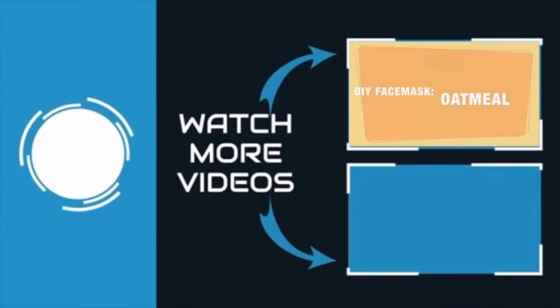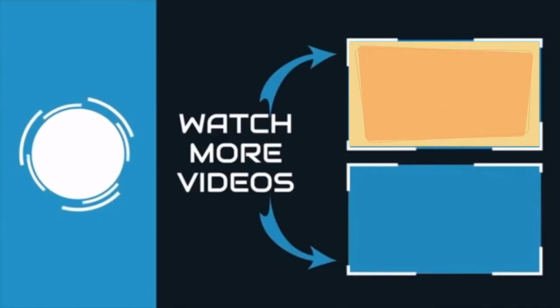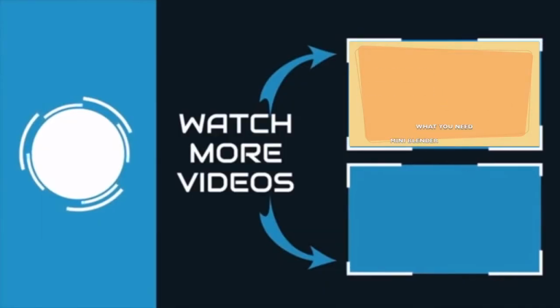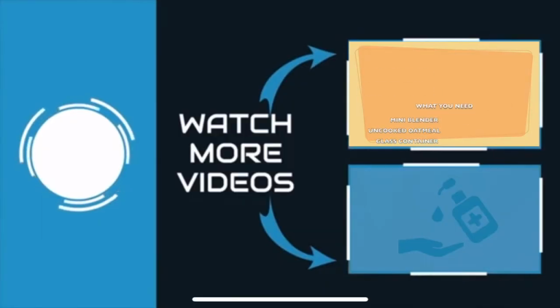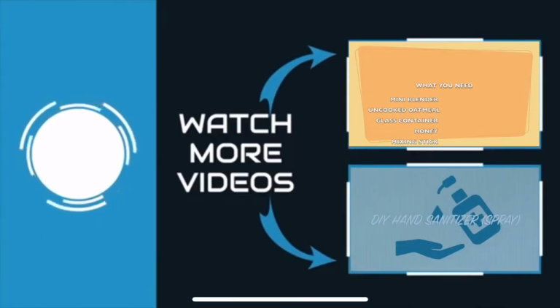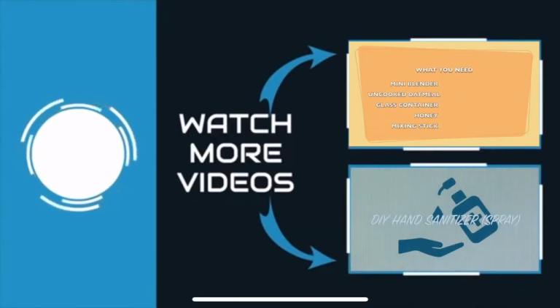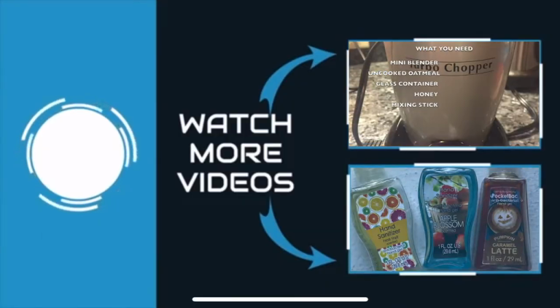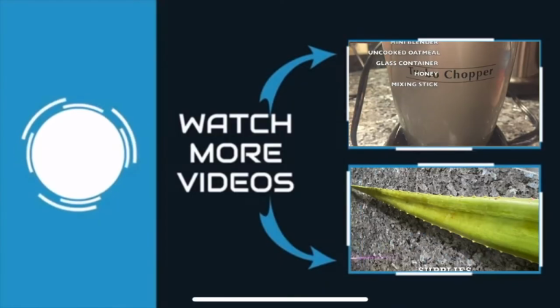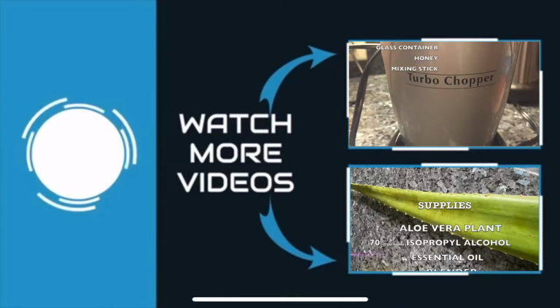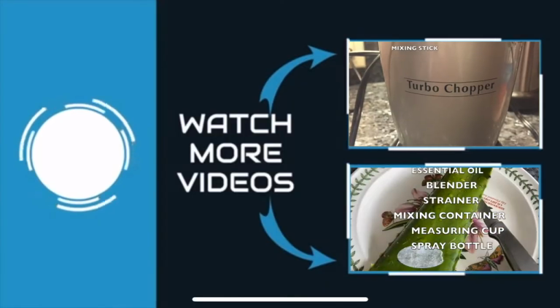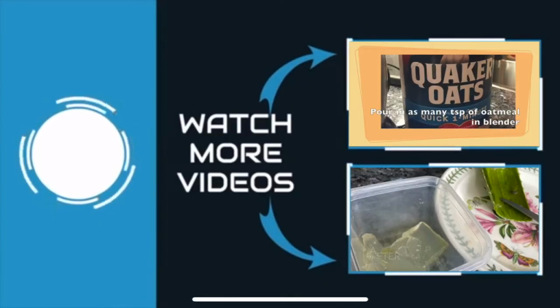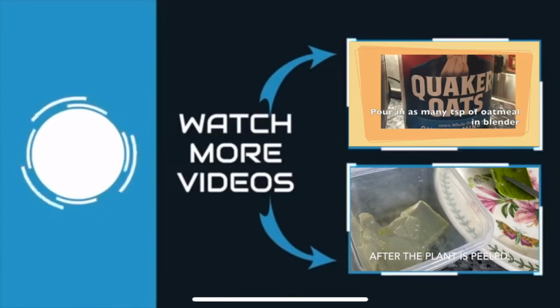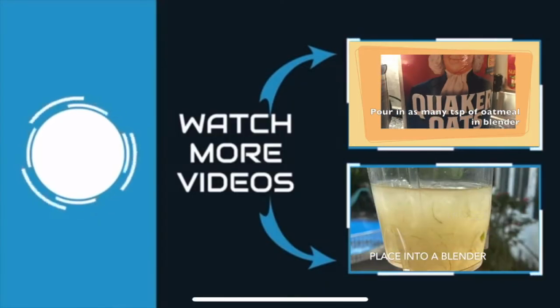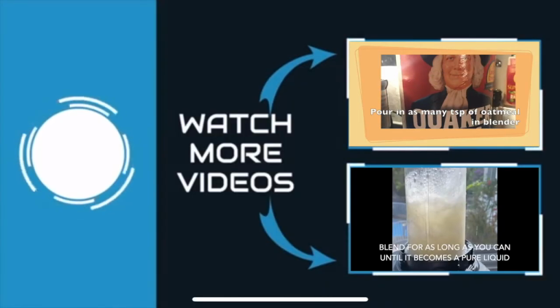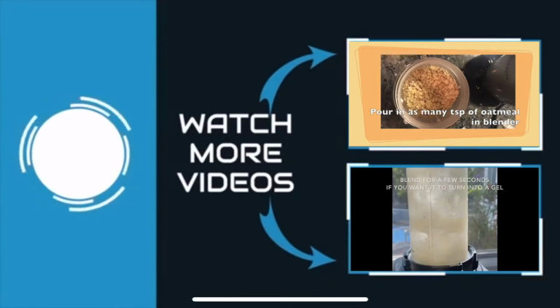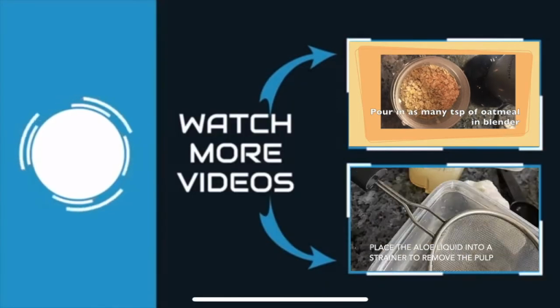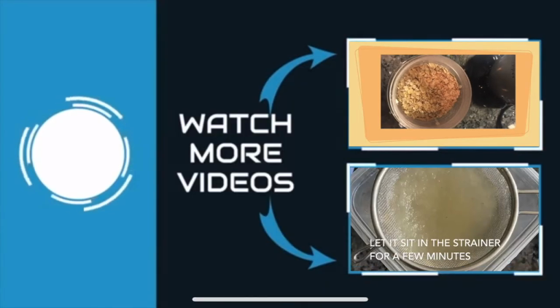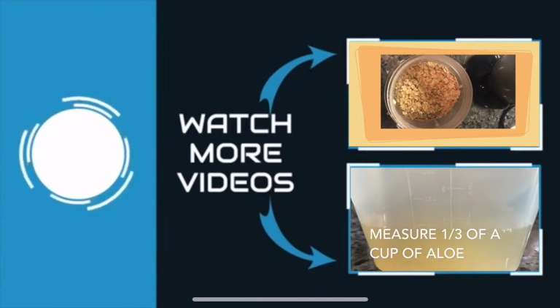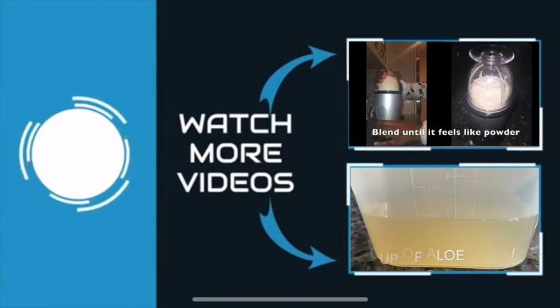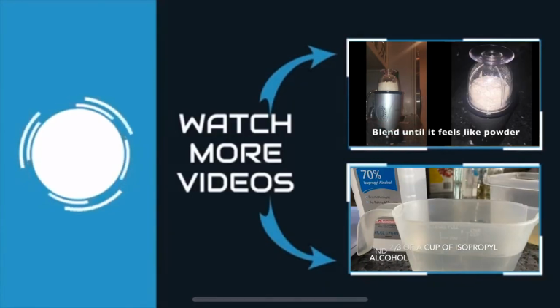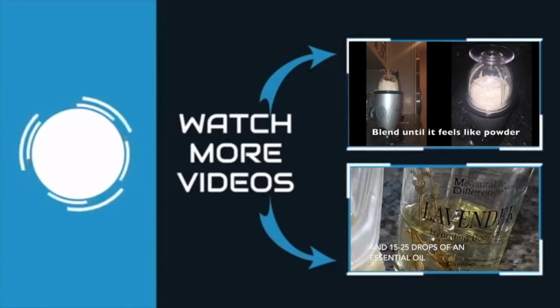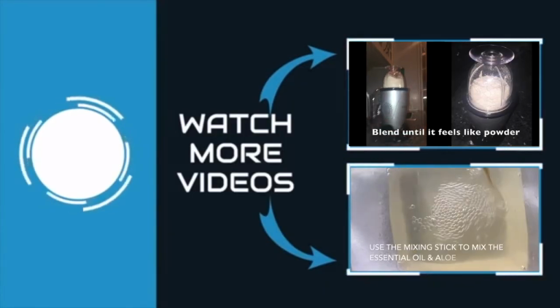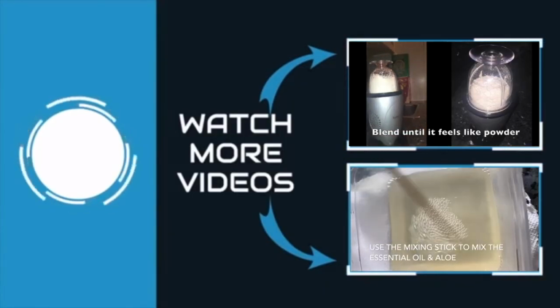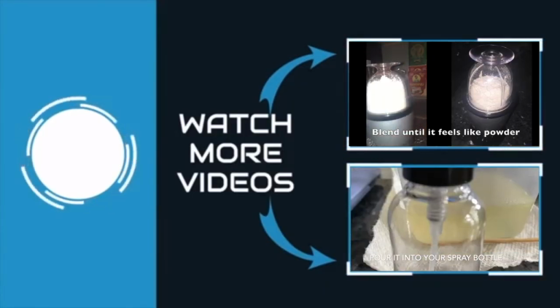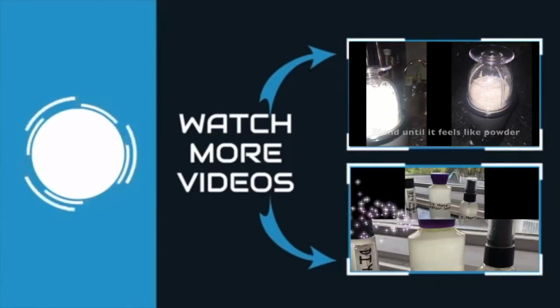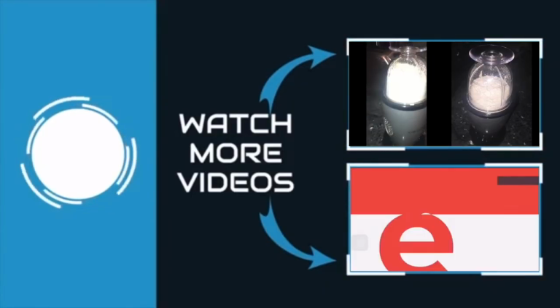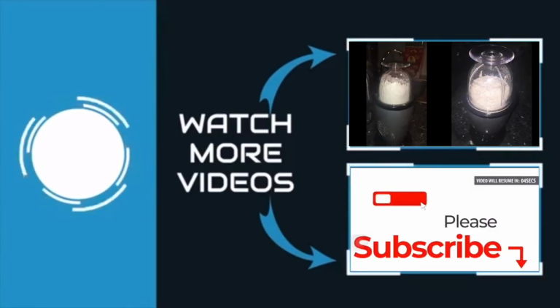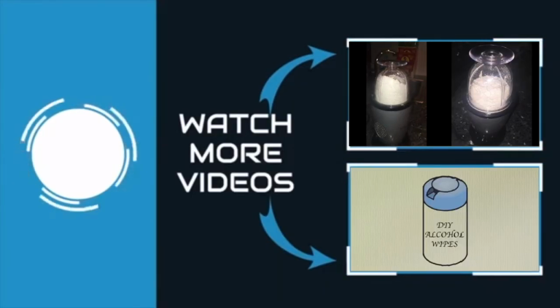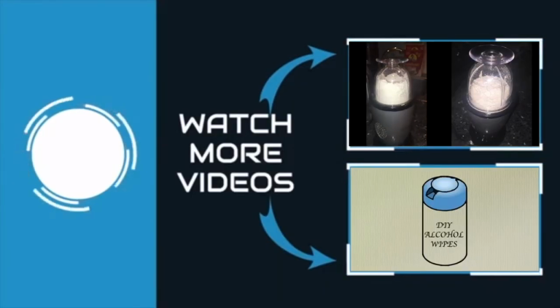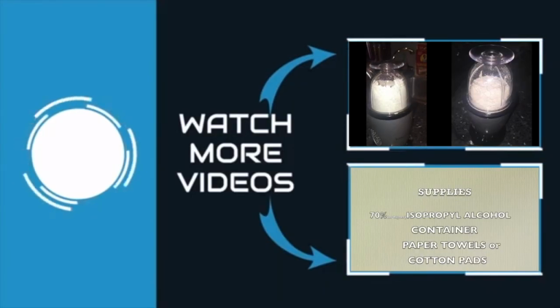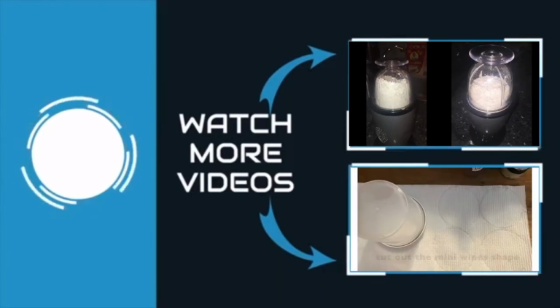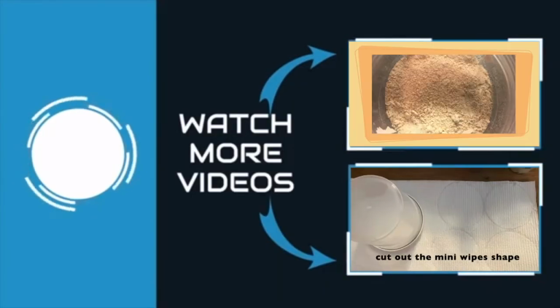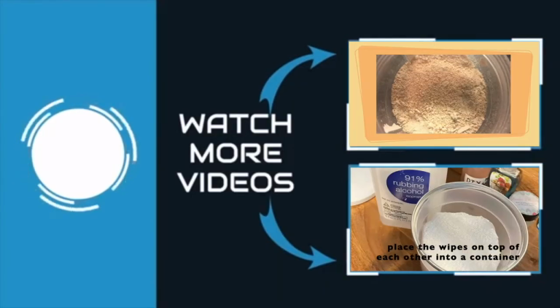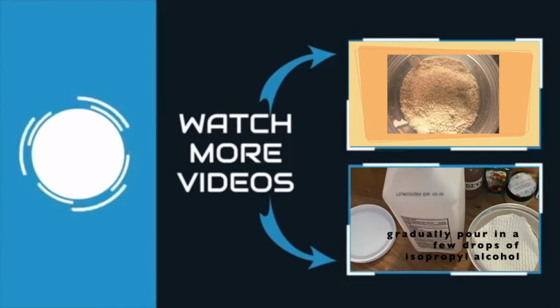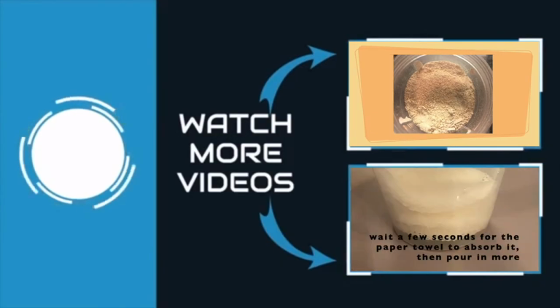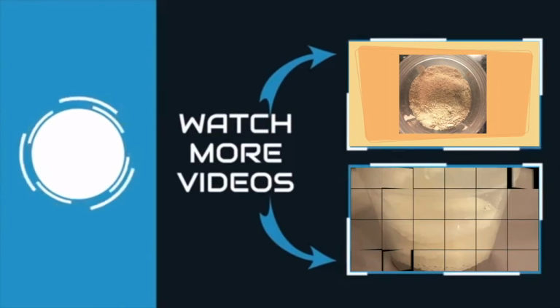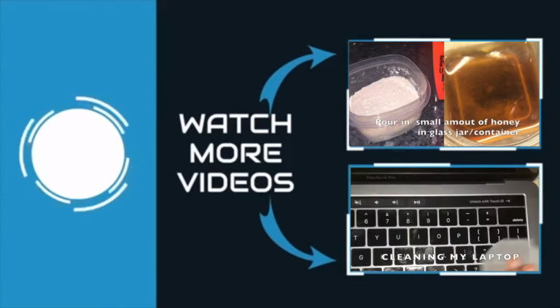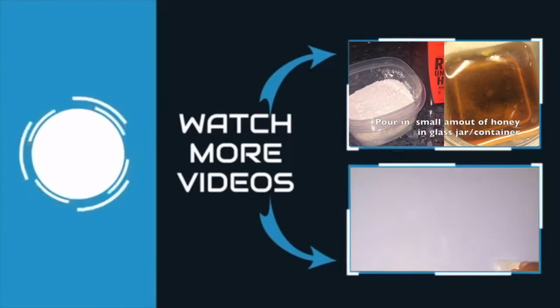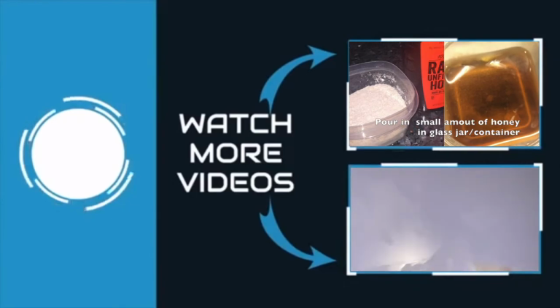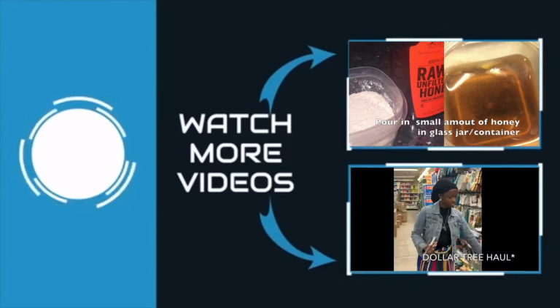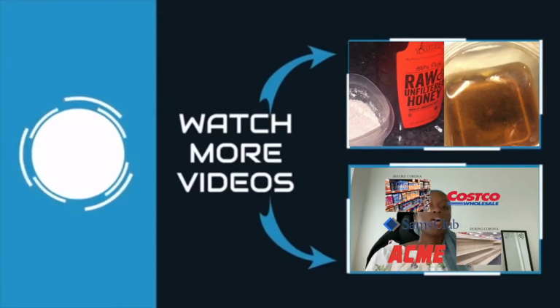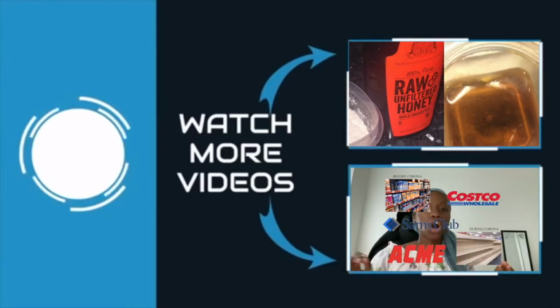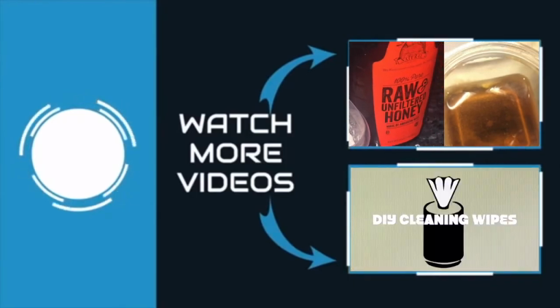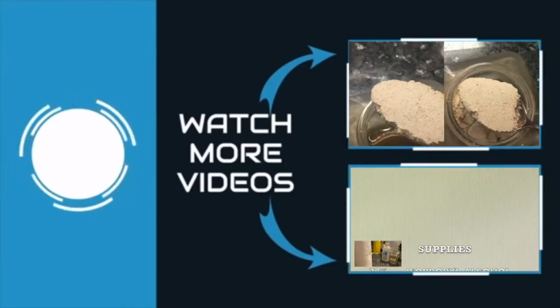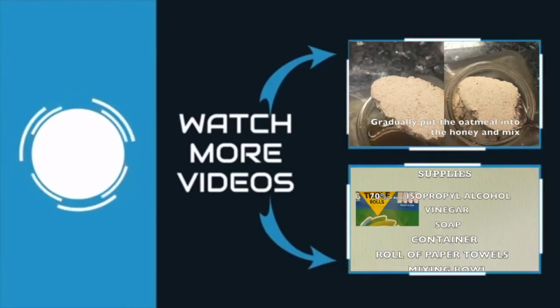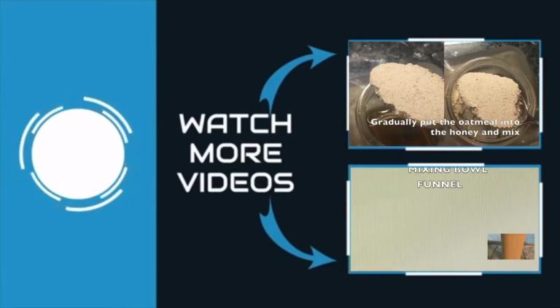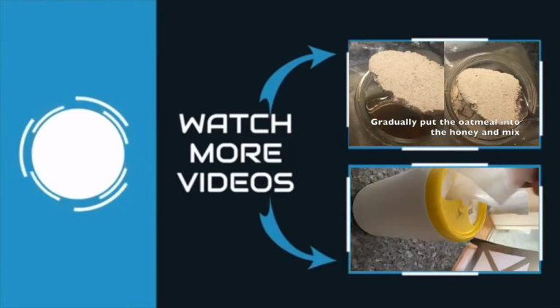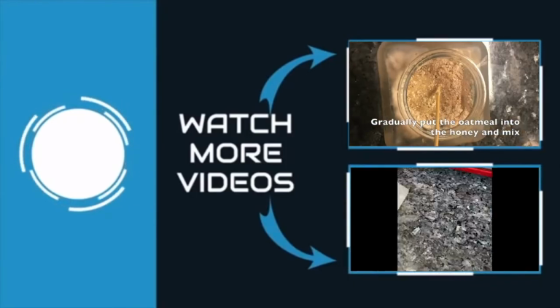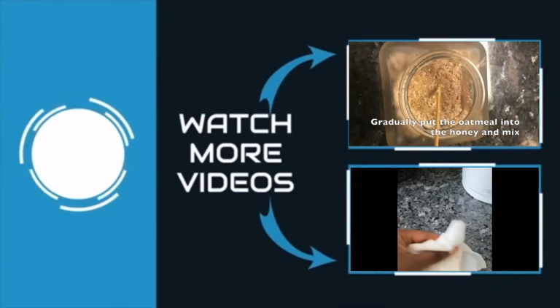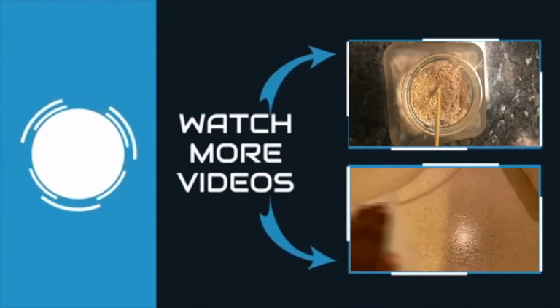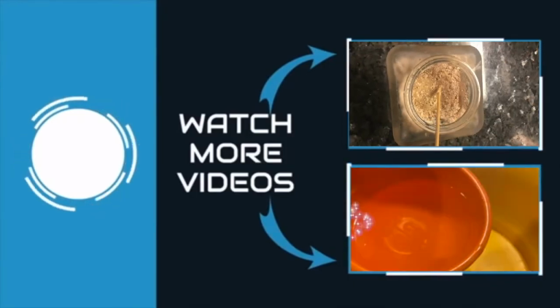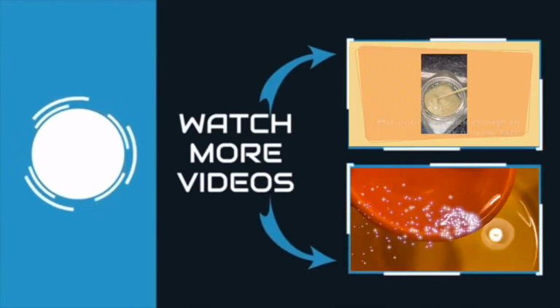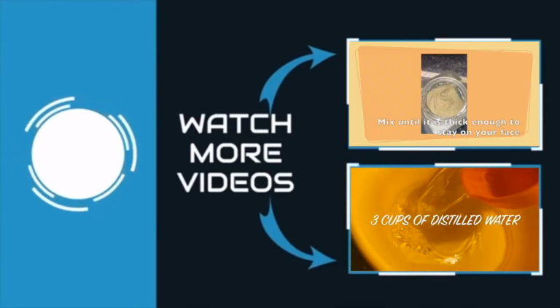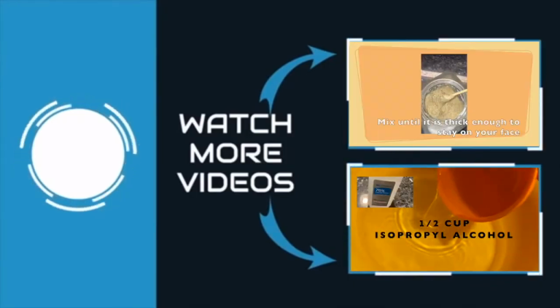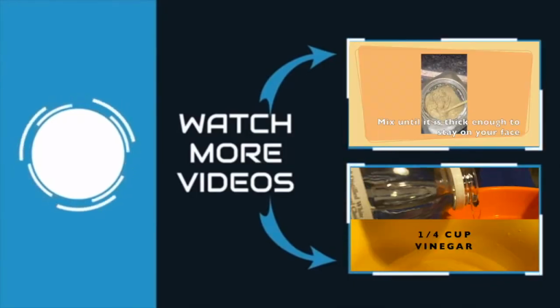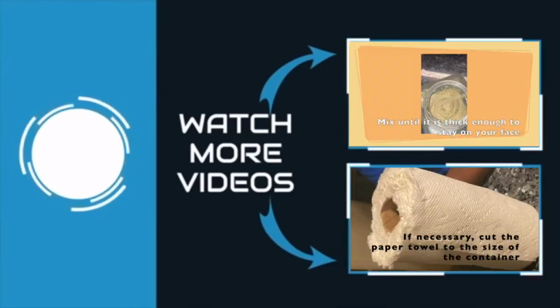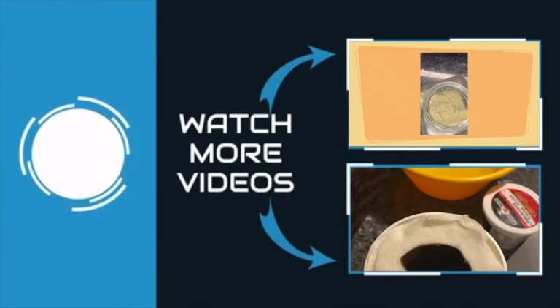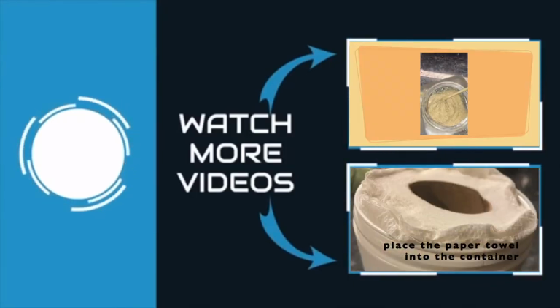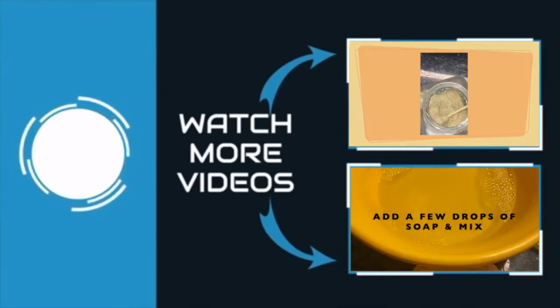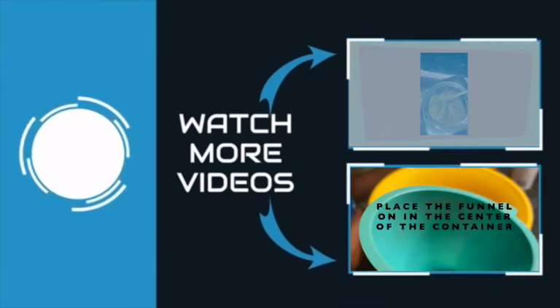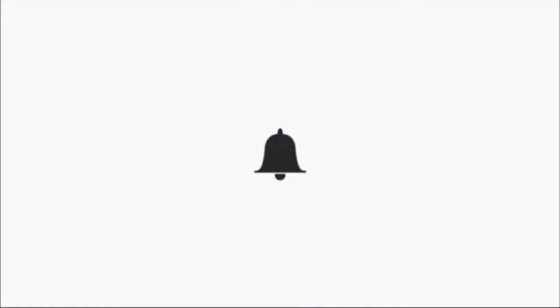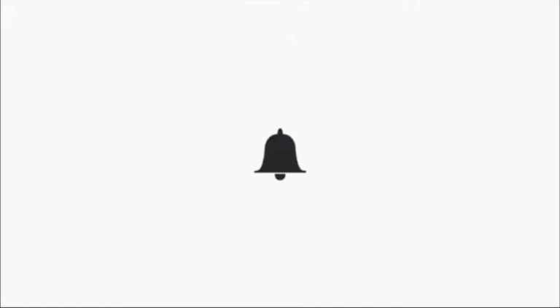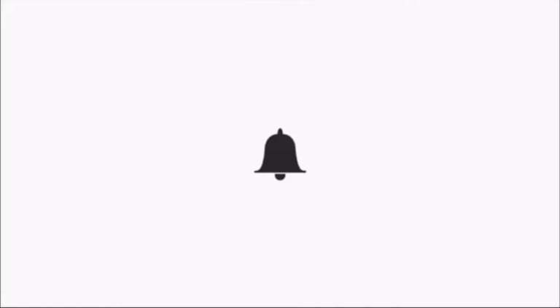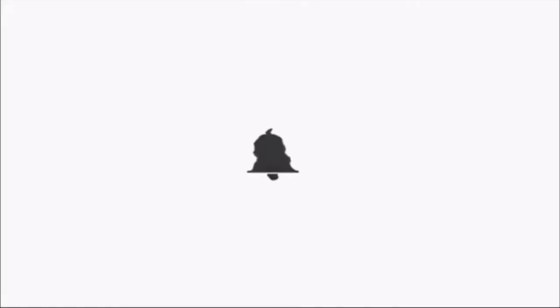Hey Amores, thank you so much for watching this video. Do me a favor and give this video a thumbs up. Bye.